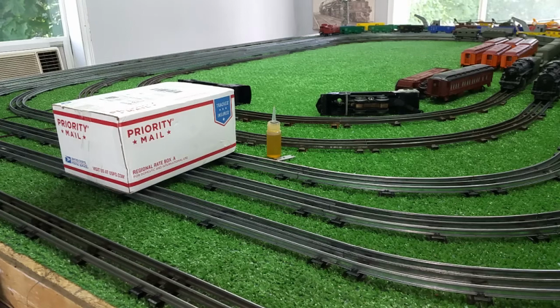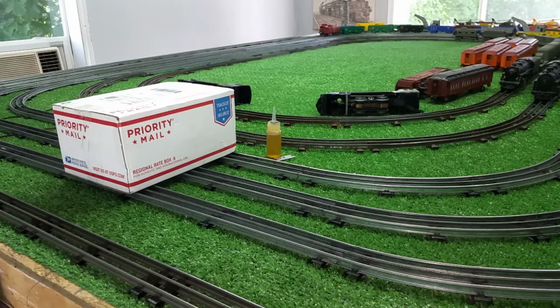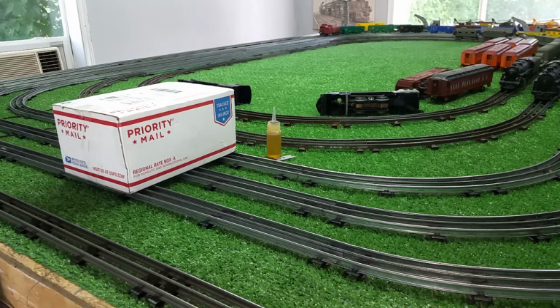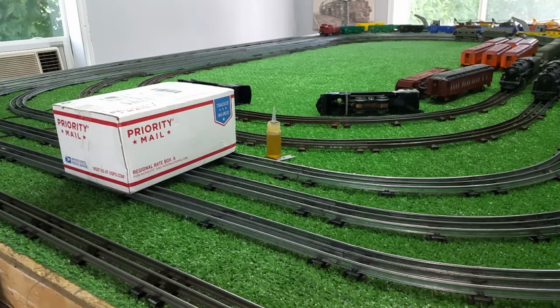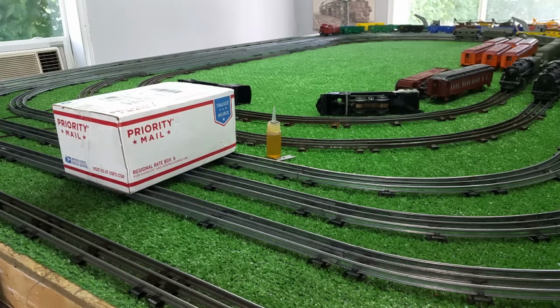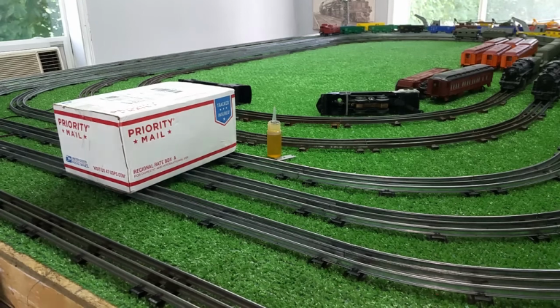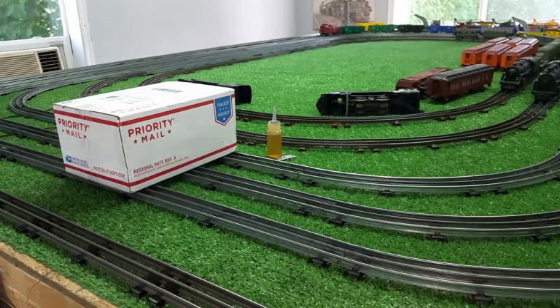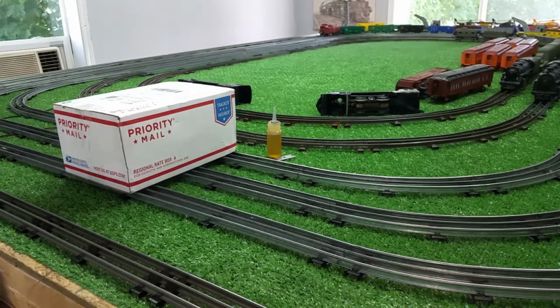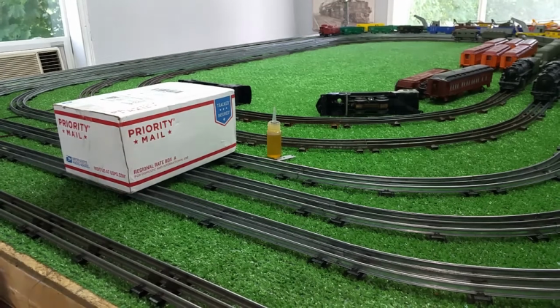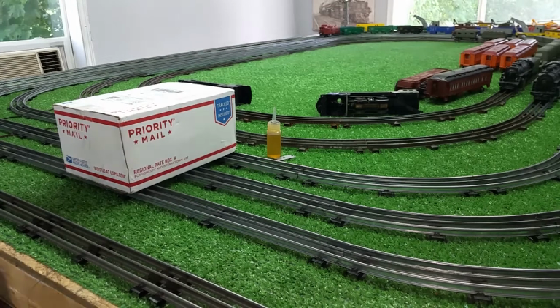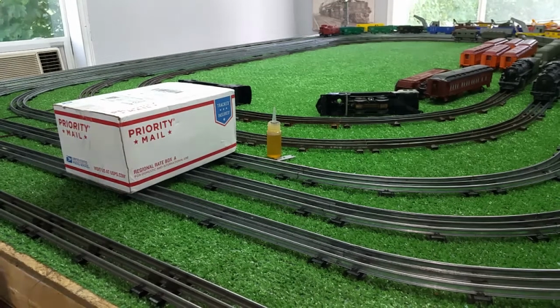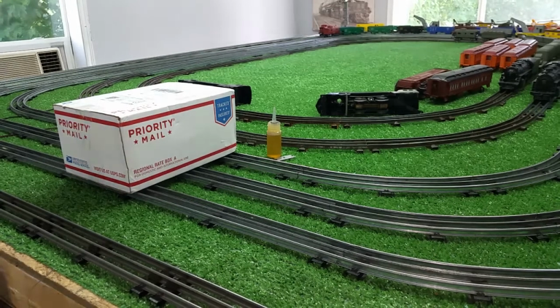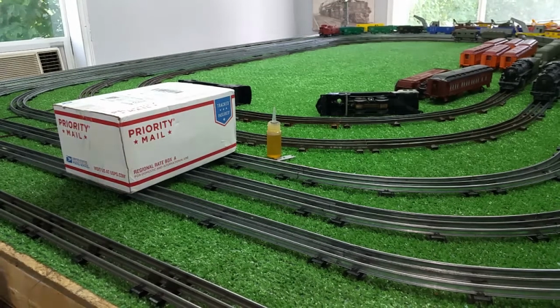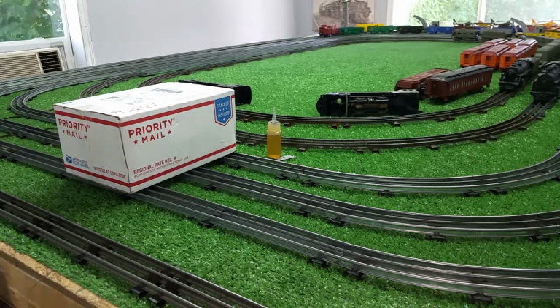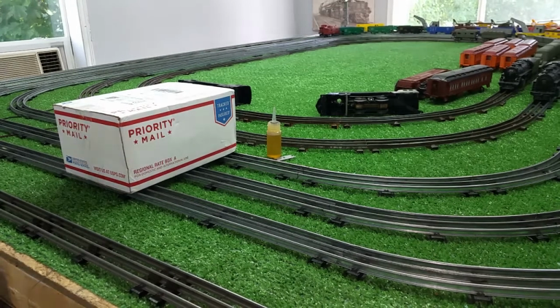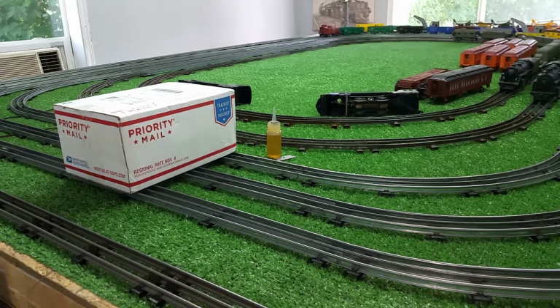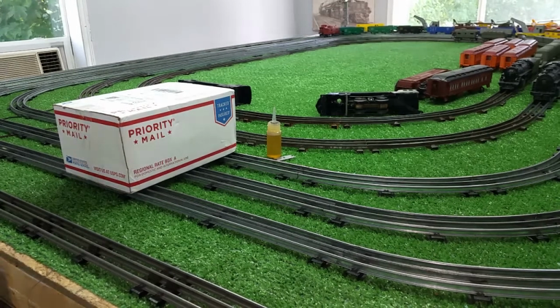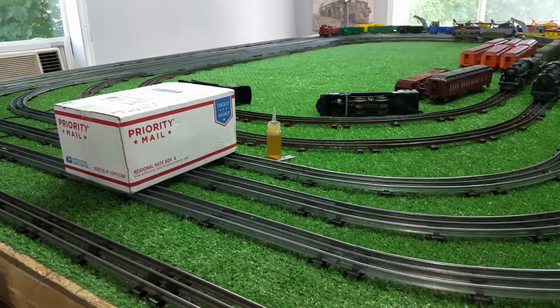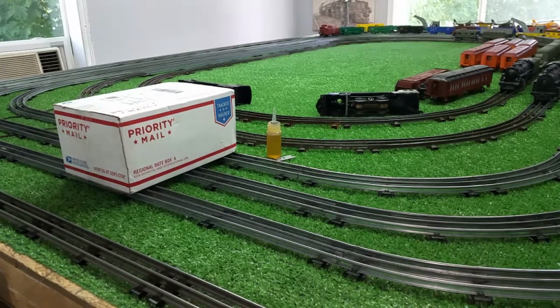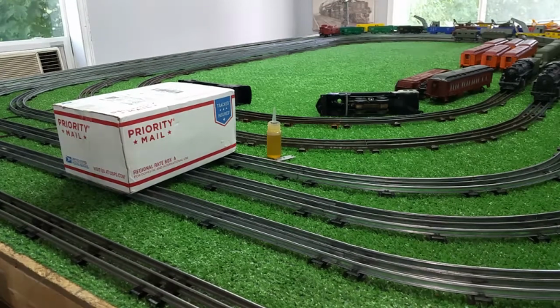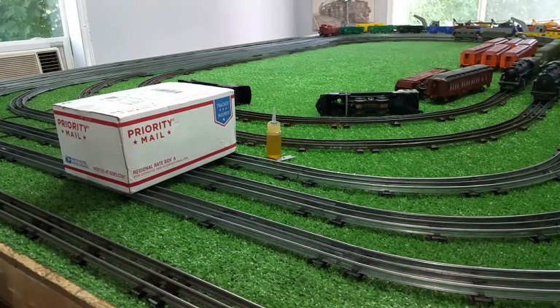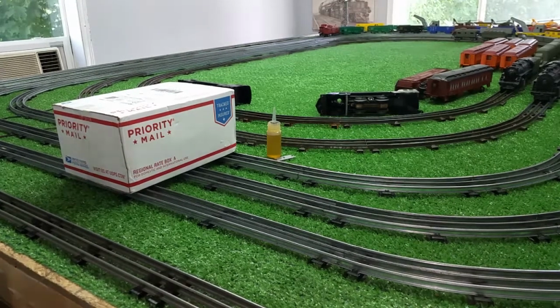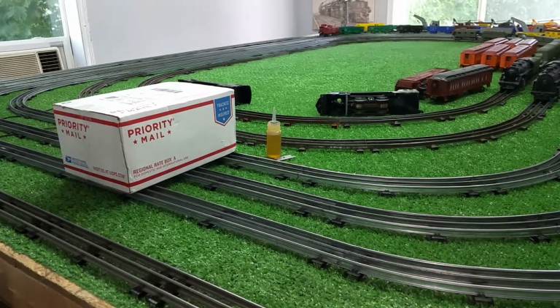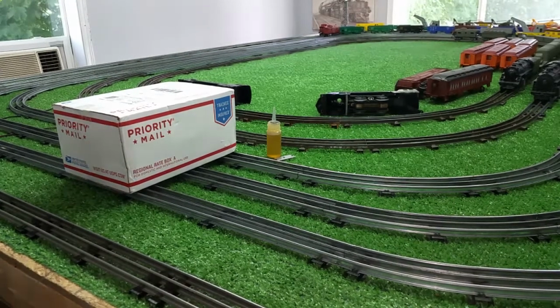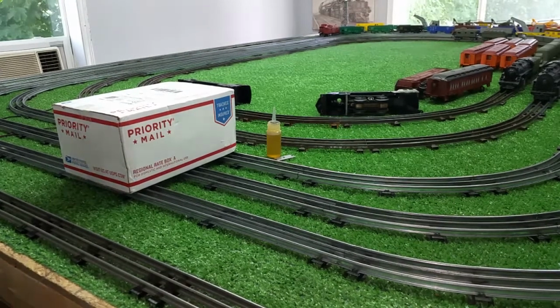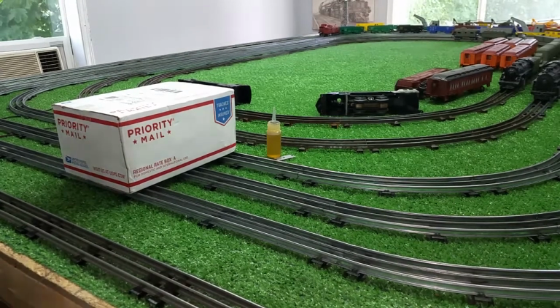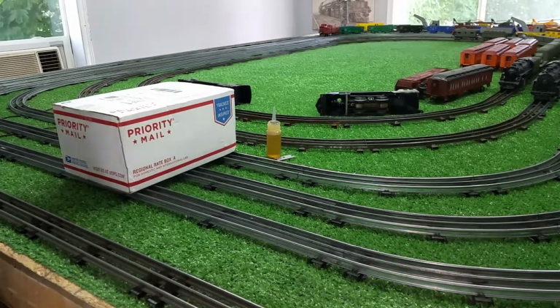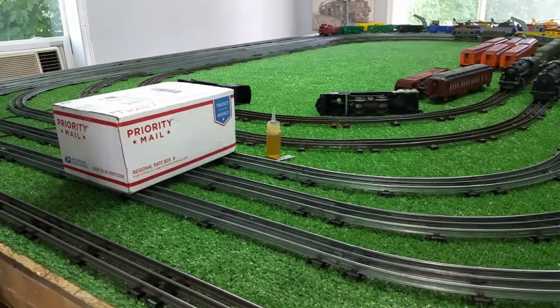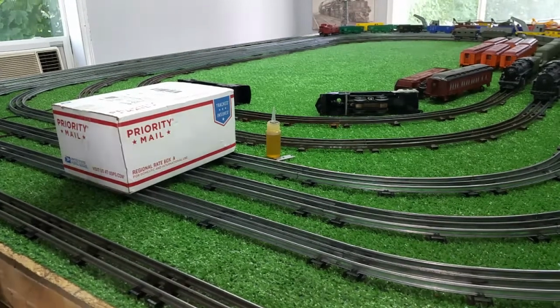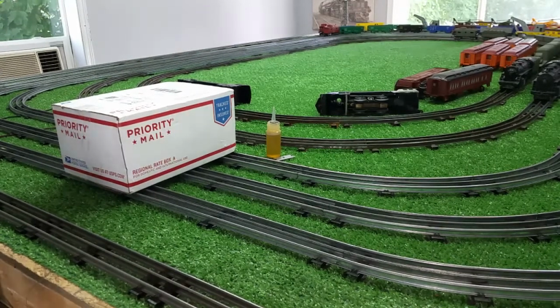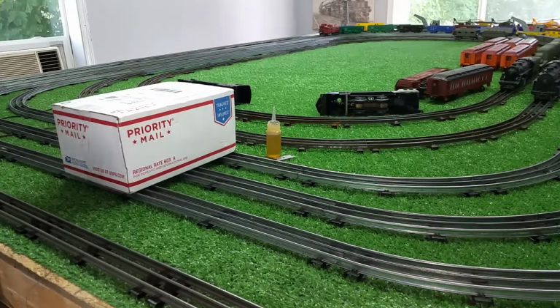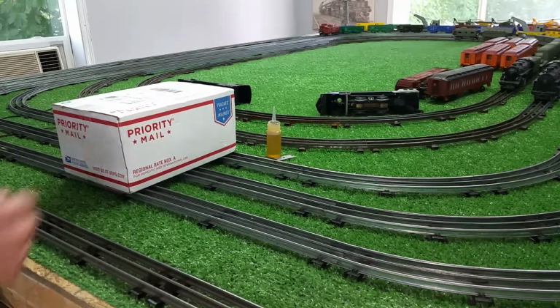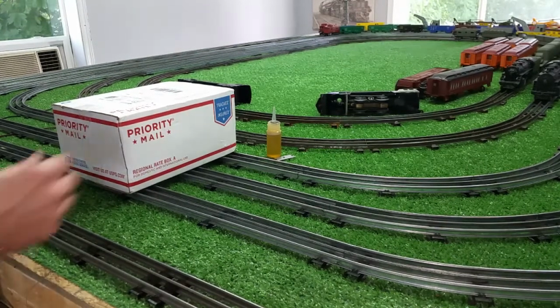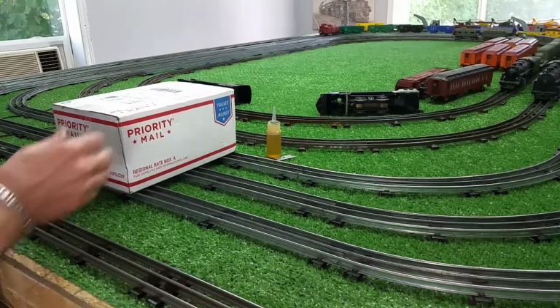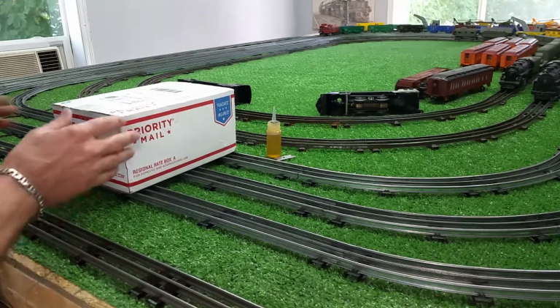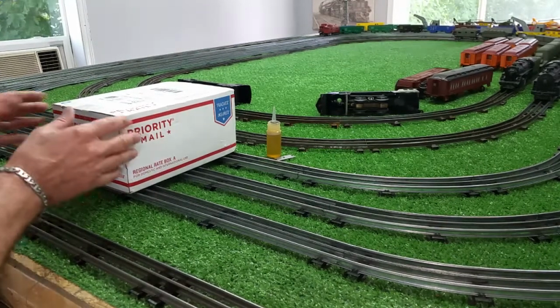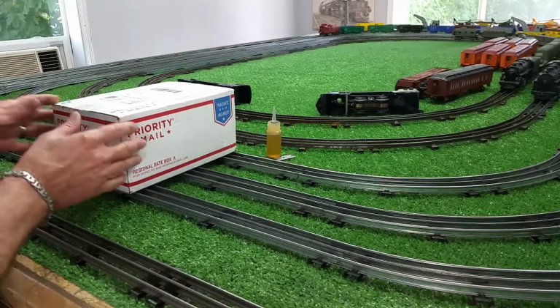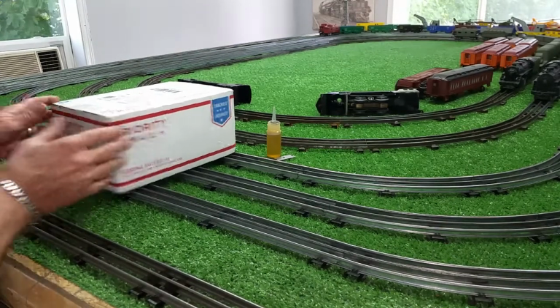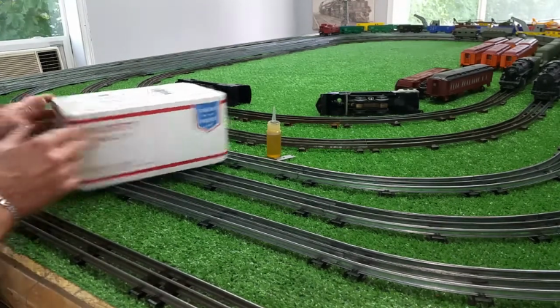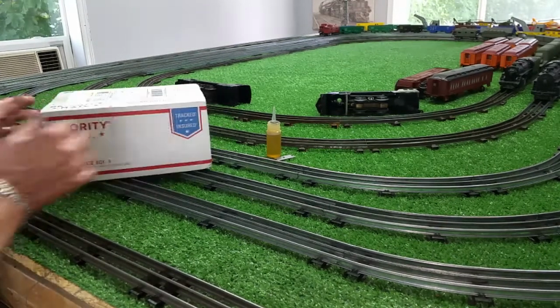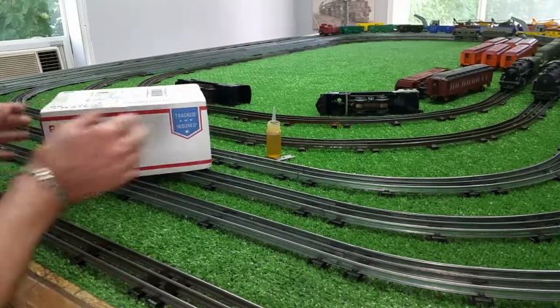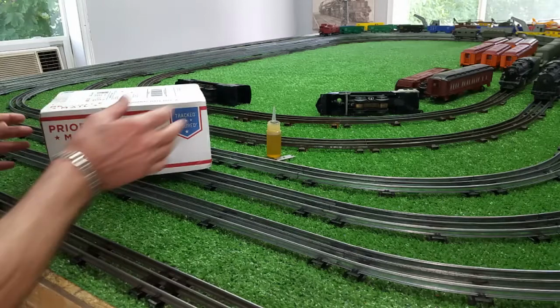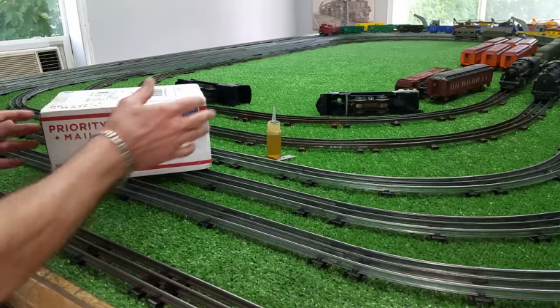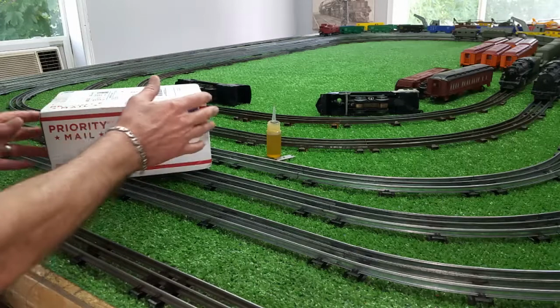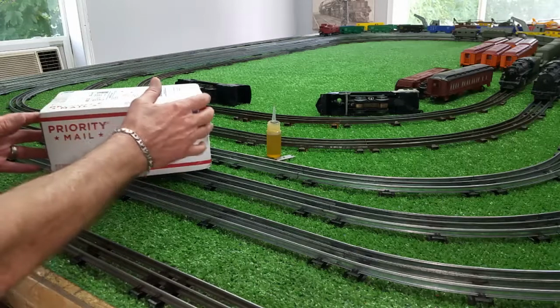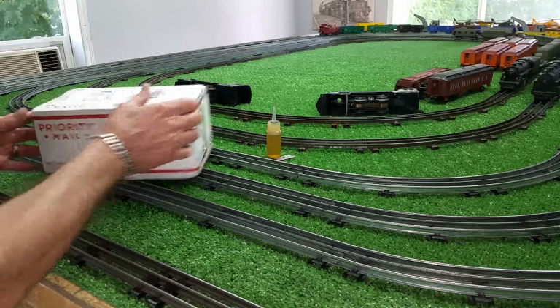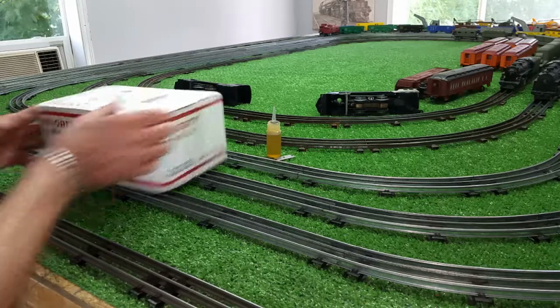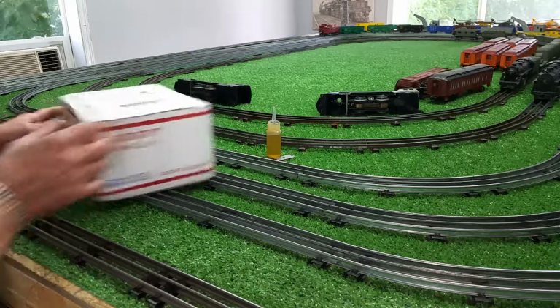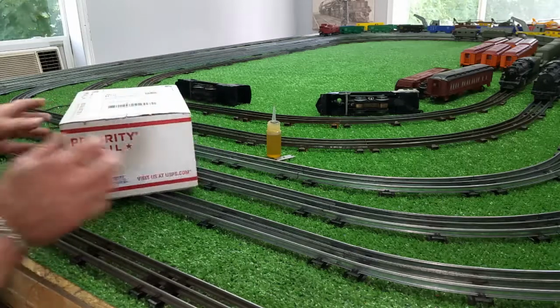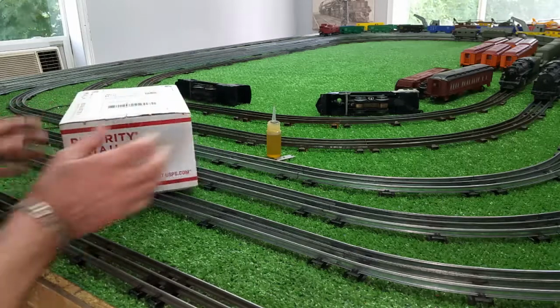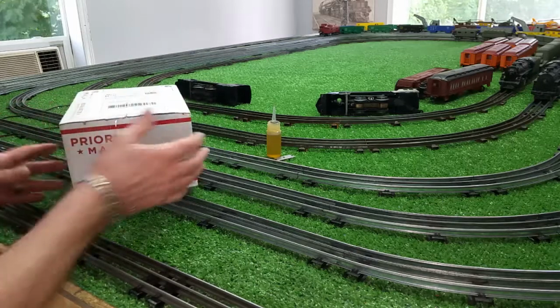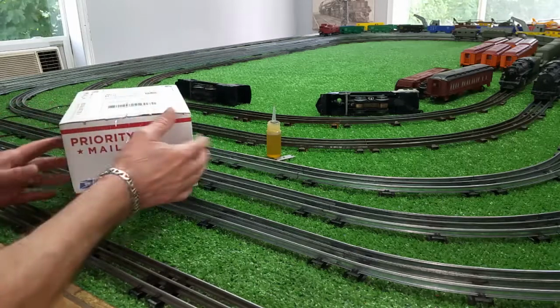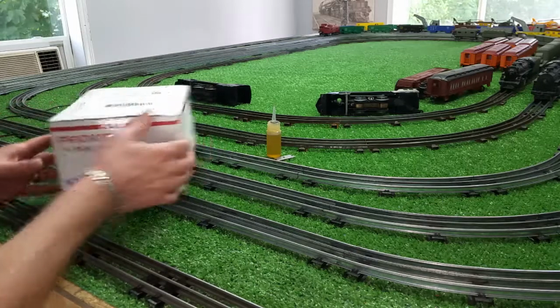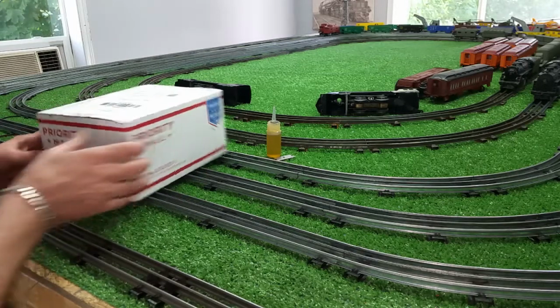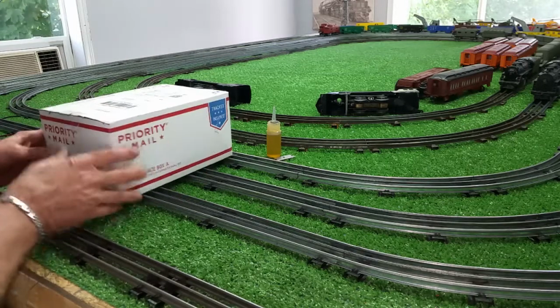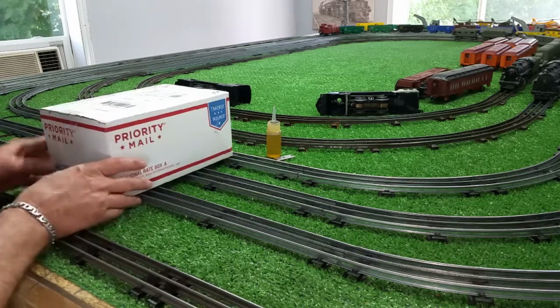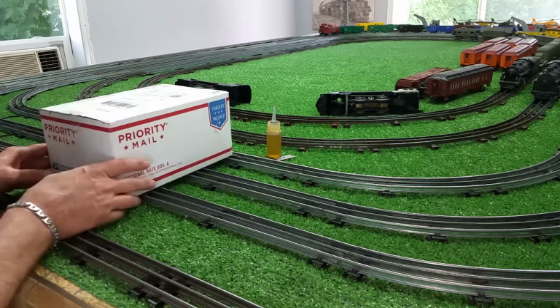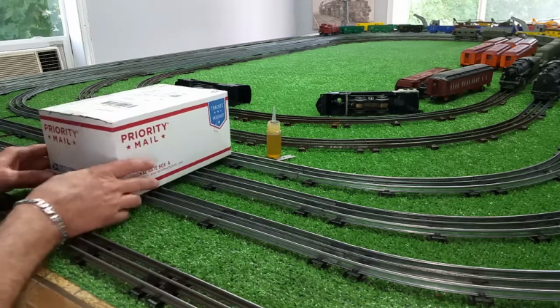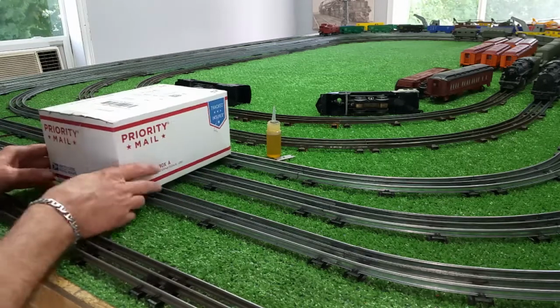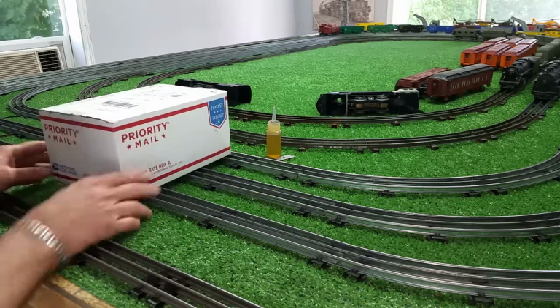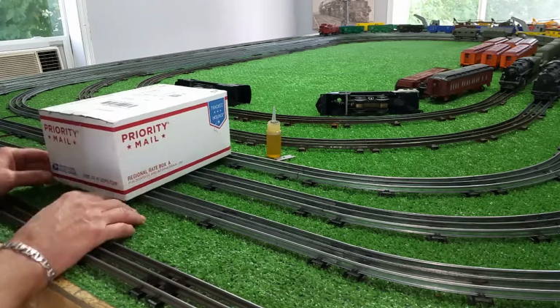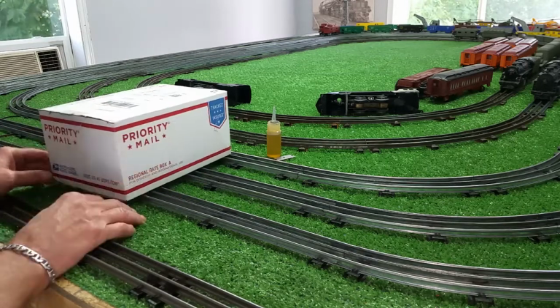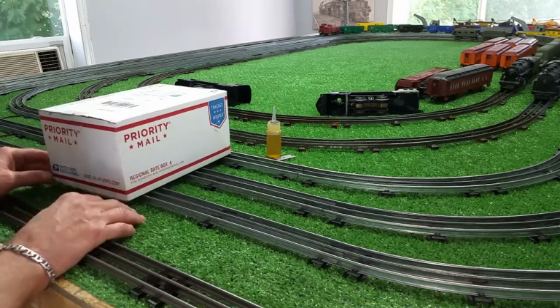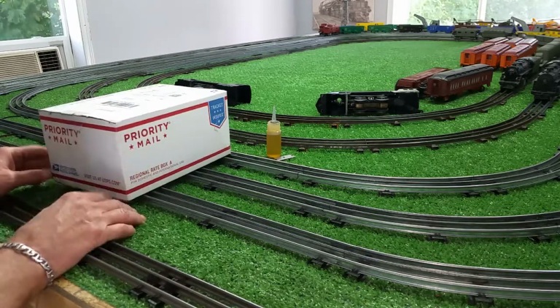Greetings, Benjamin J. from Ben's Trains with another in the series. Another package from eBay — this is something interesting.